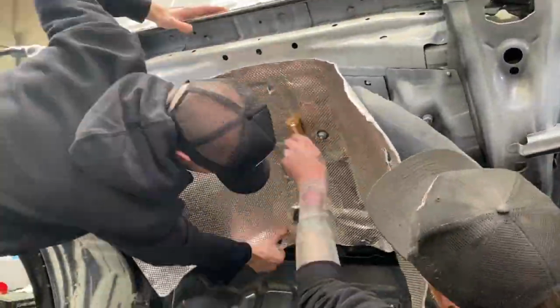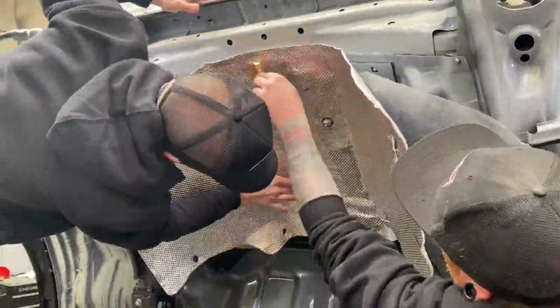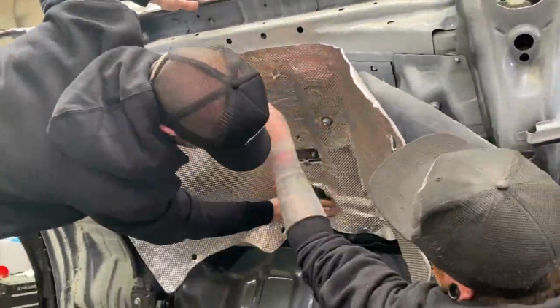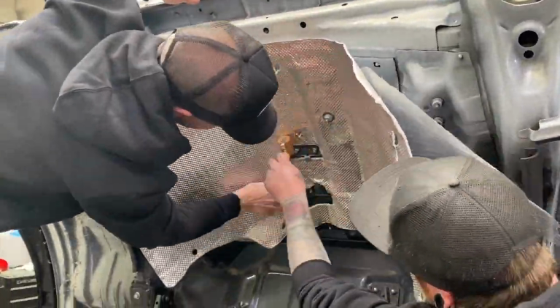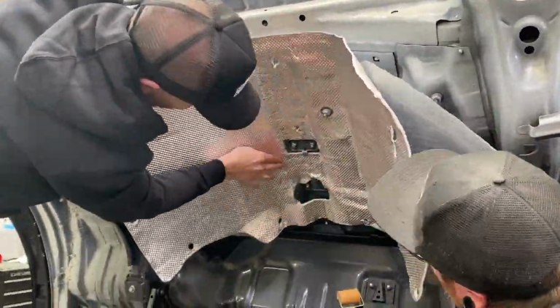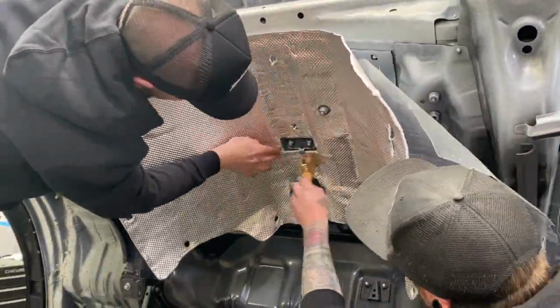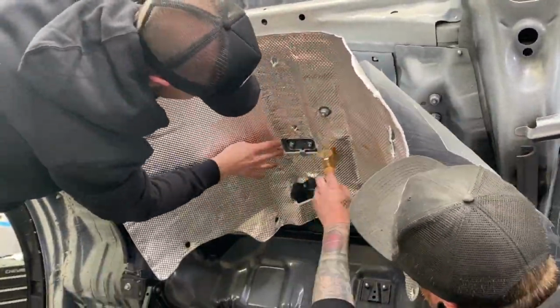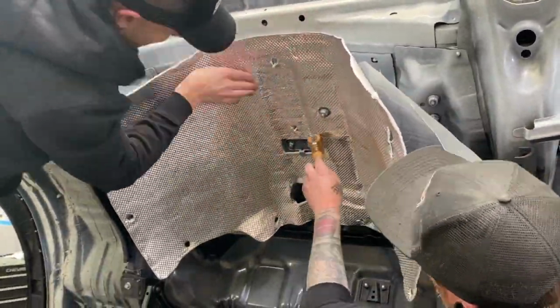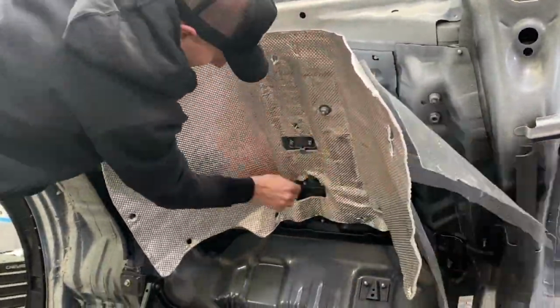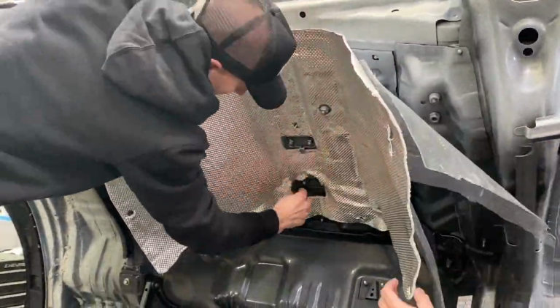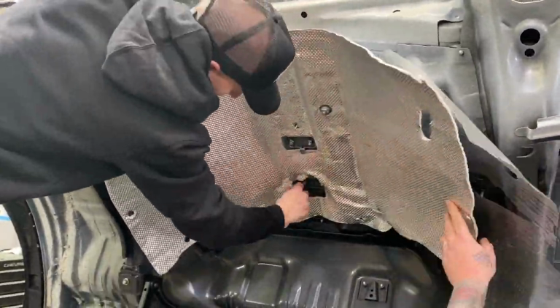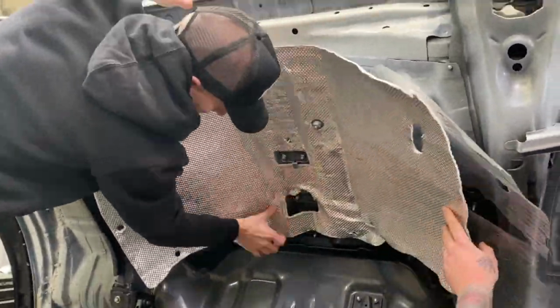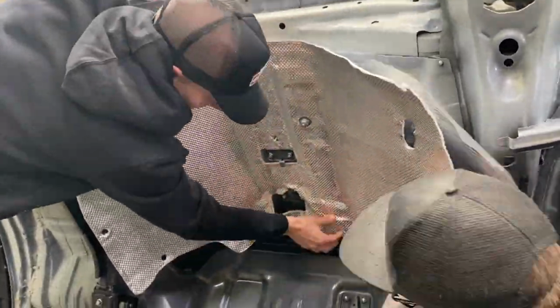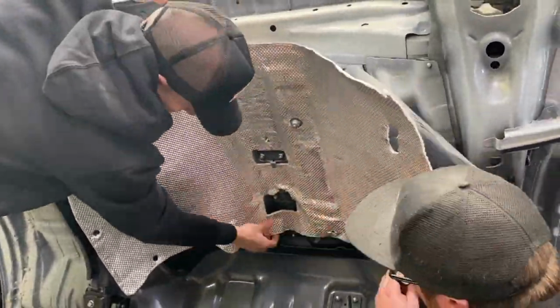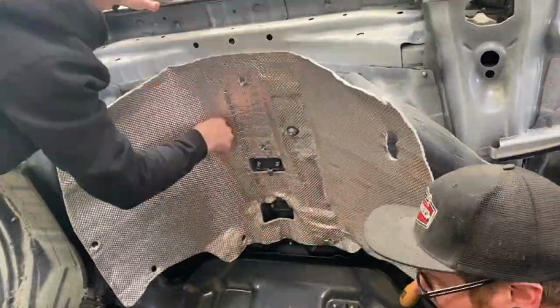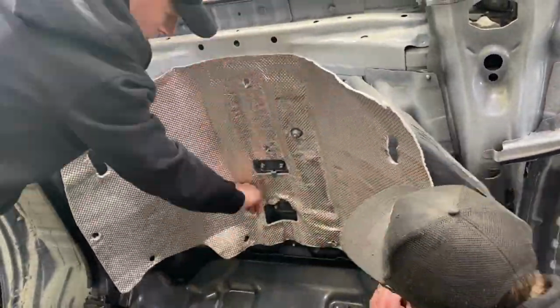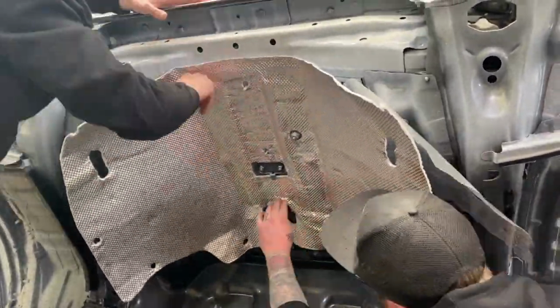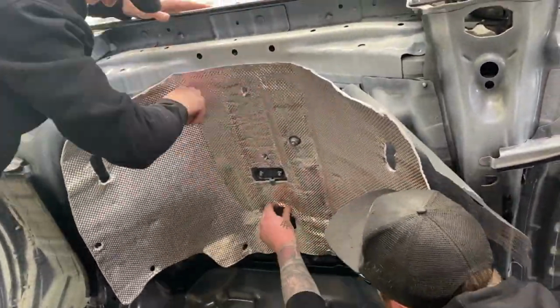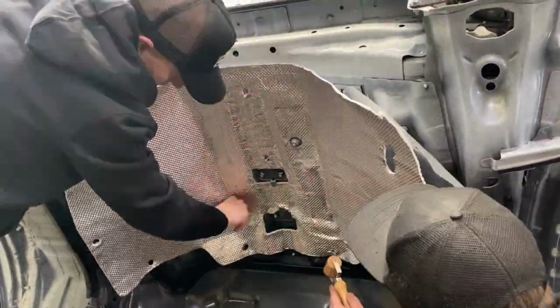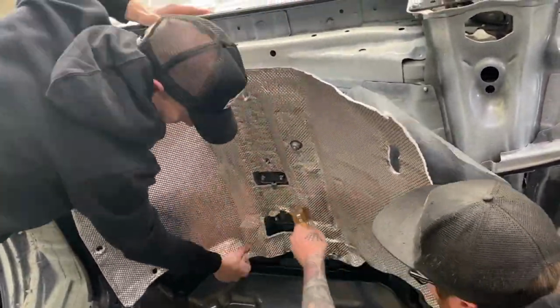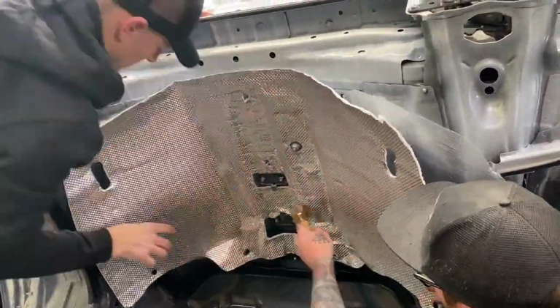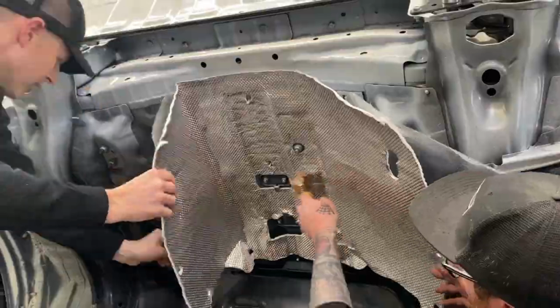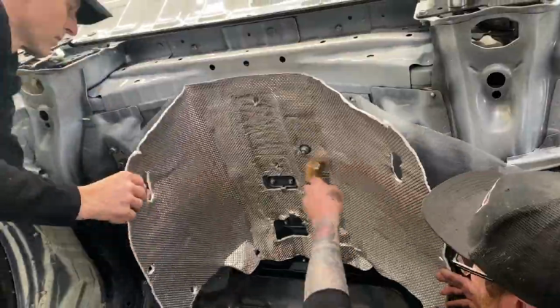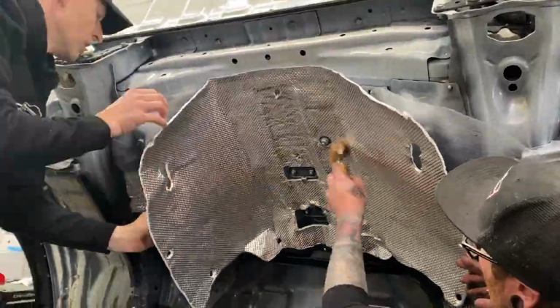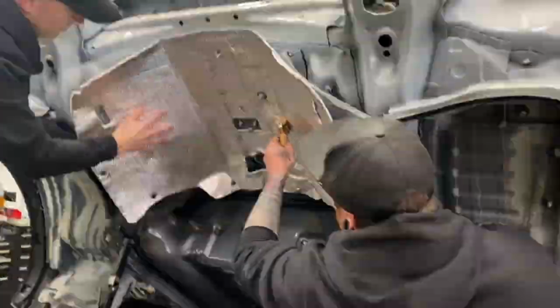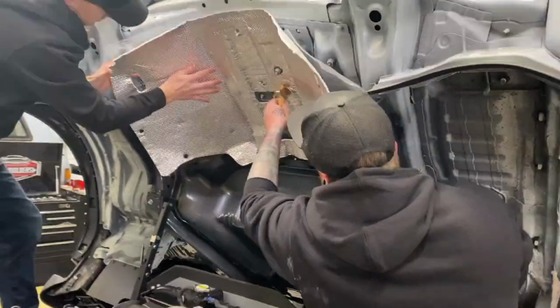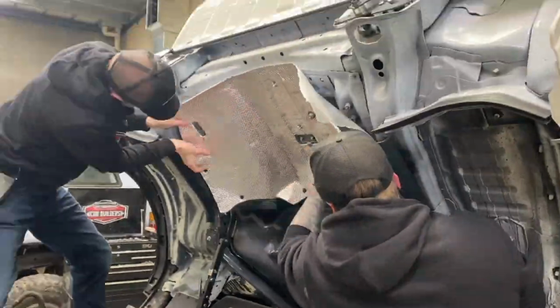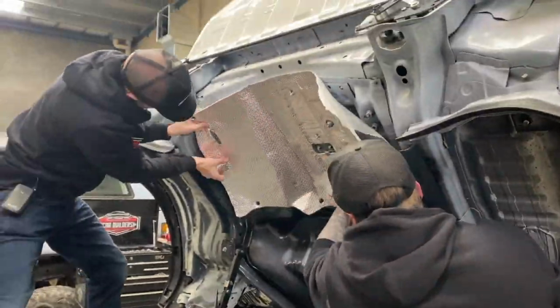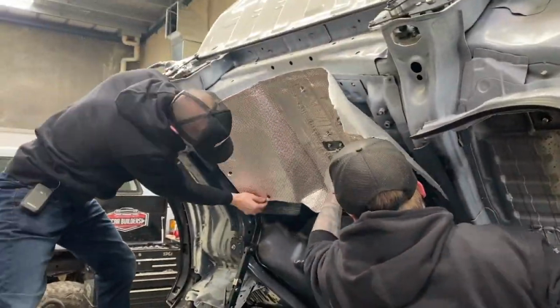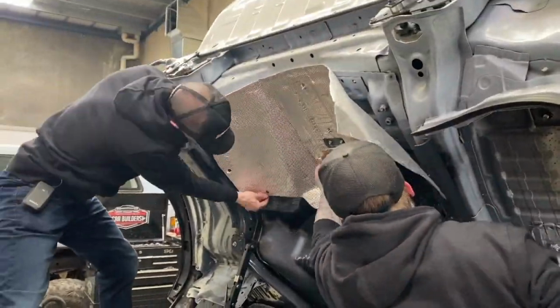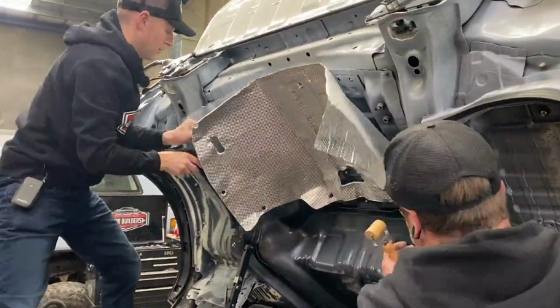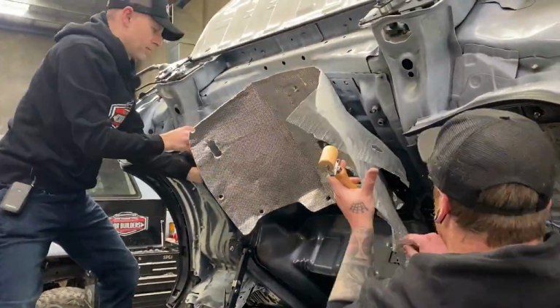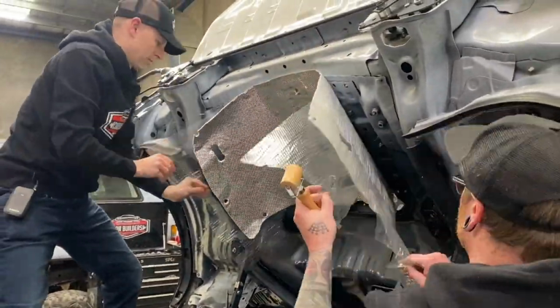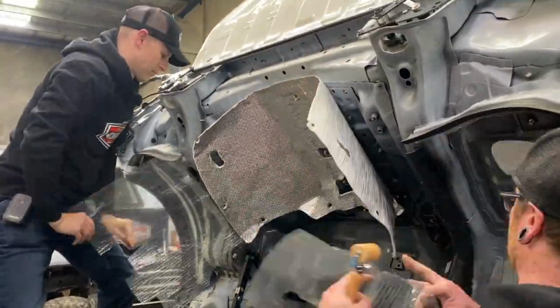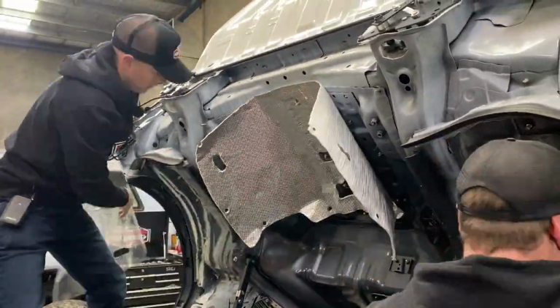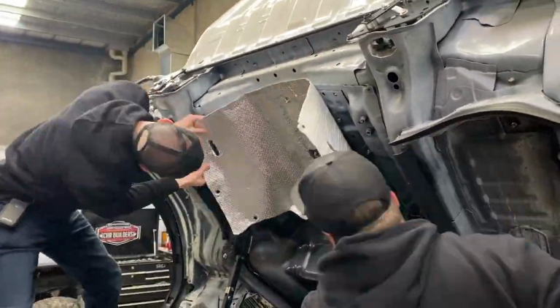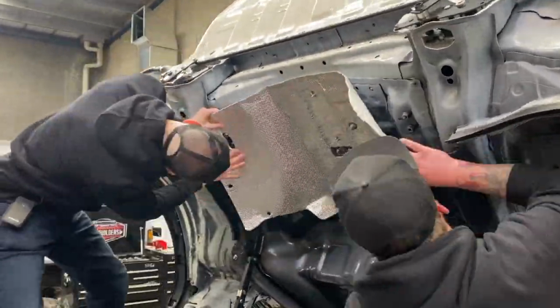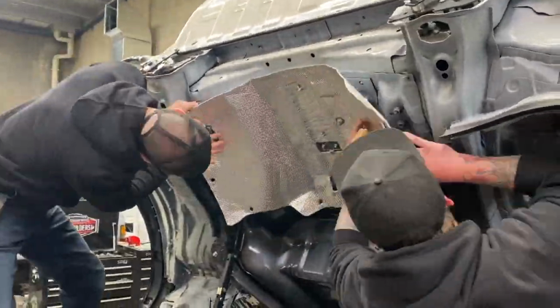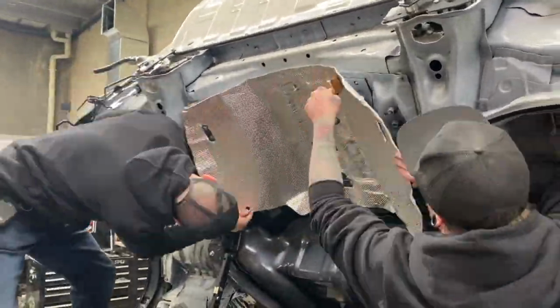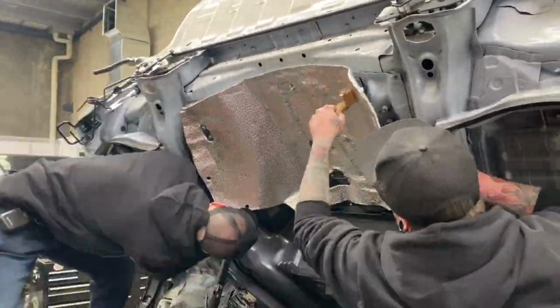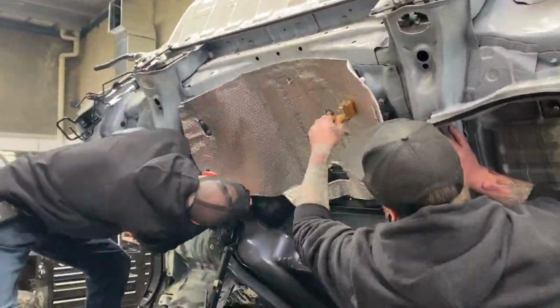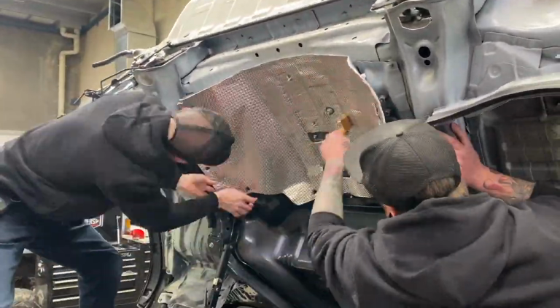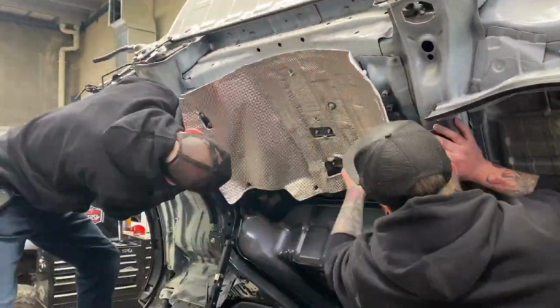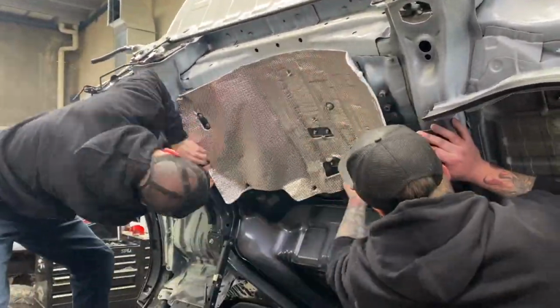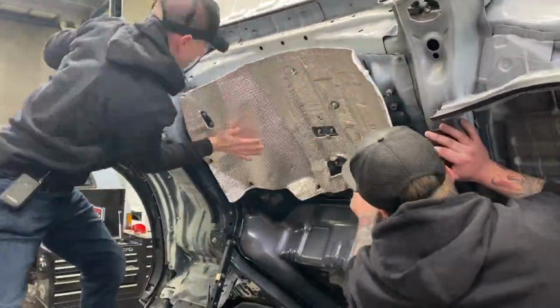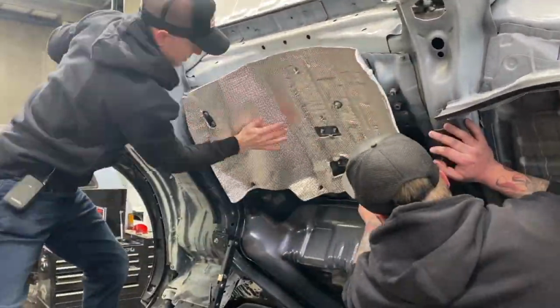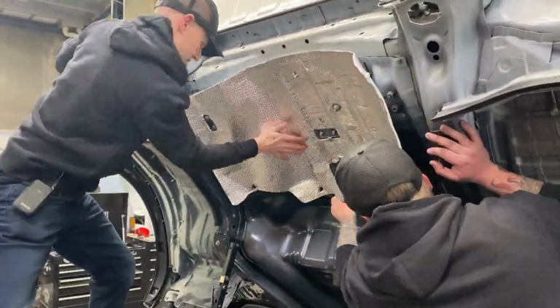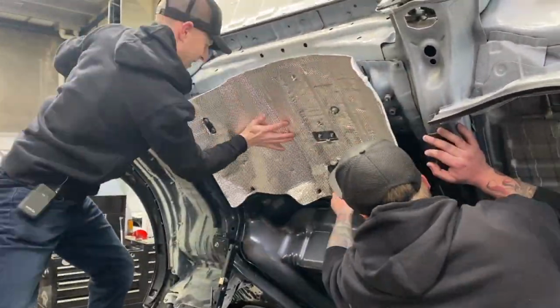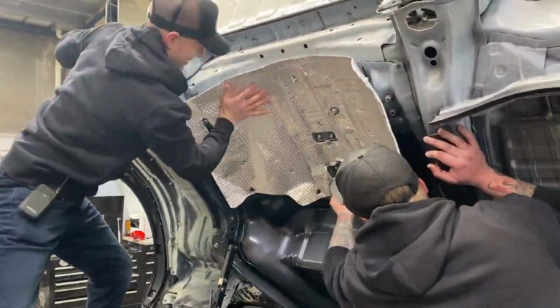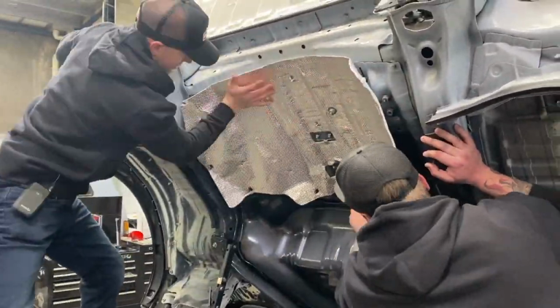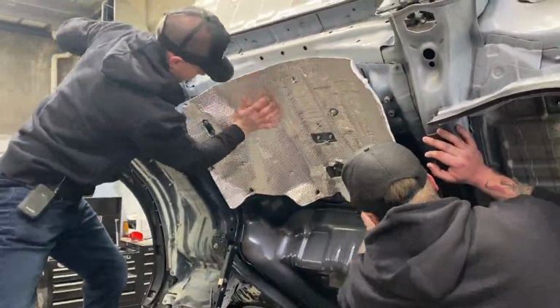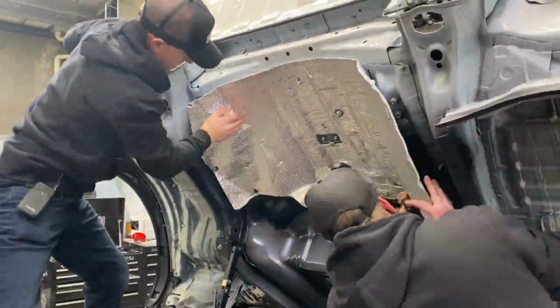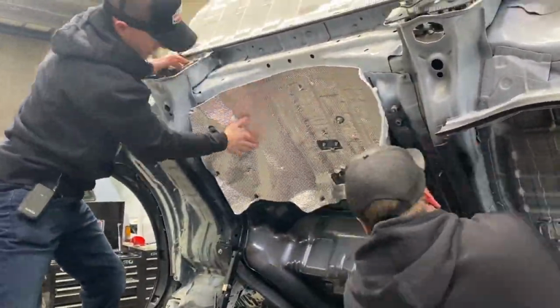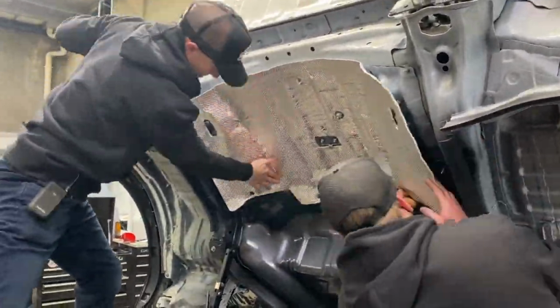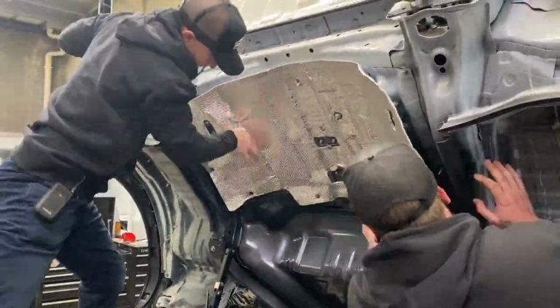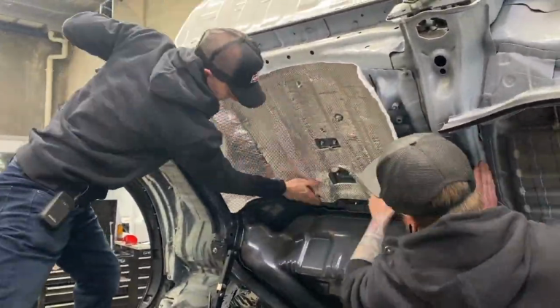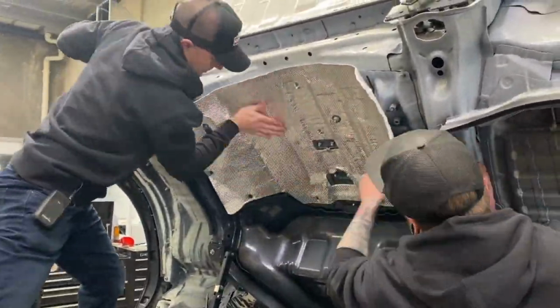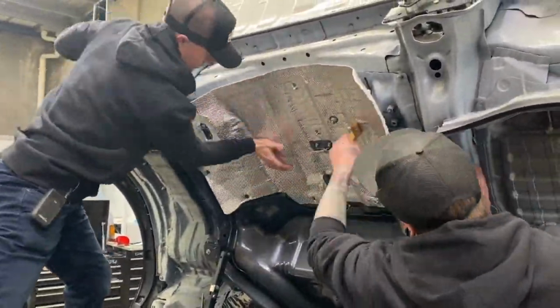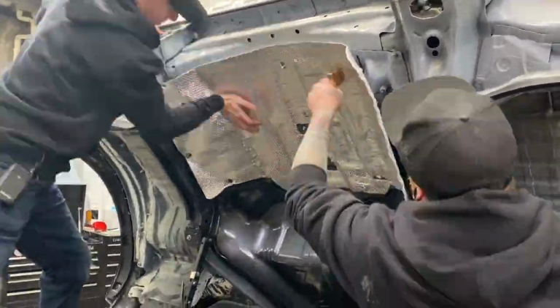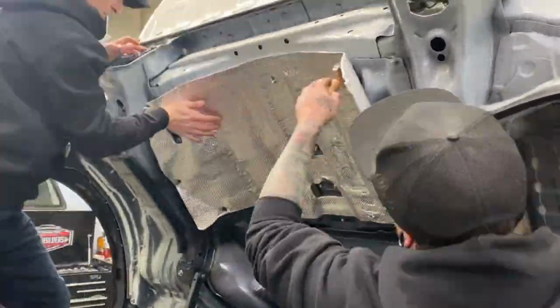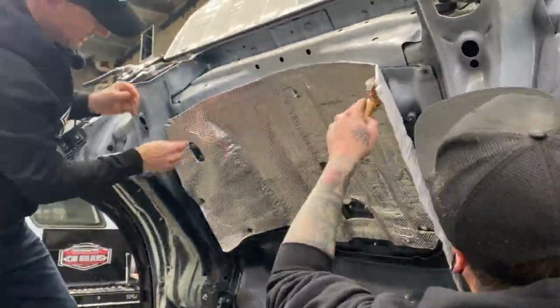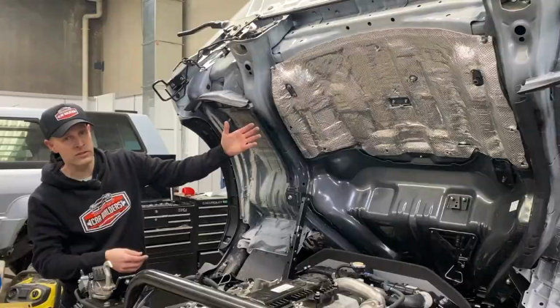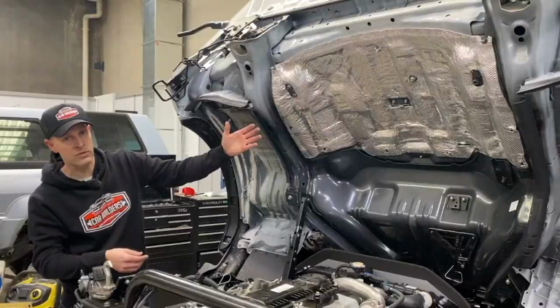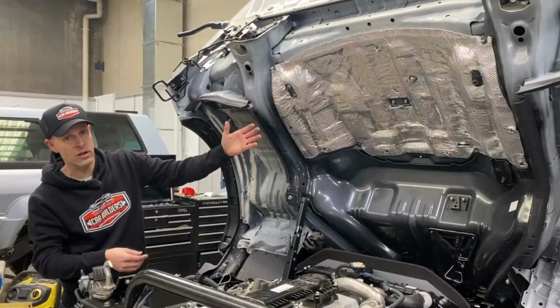Now that it's done, we can drop the cab, and we're confident that the heat reflecting and insulation property is going to make this thing much cooler to drive.